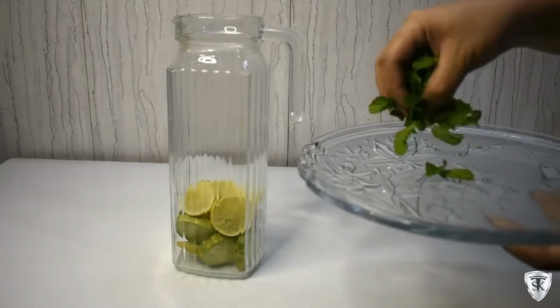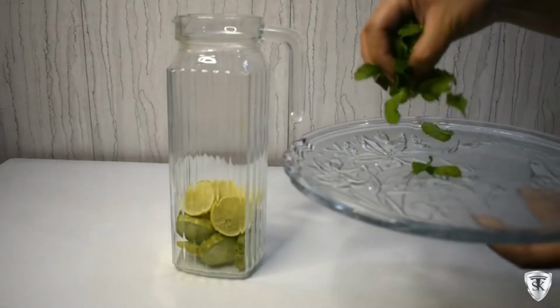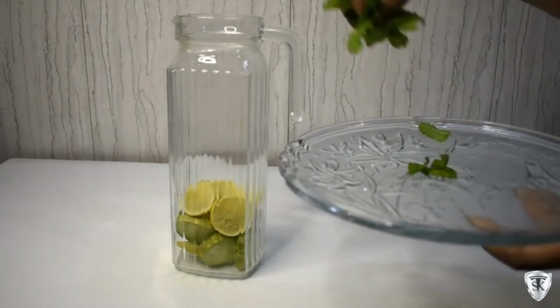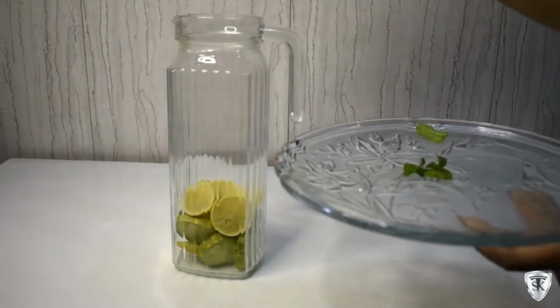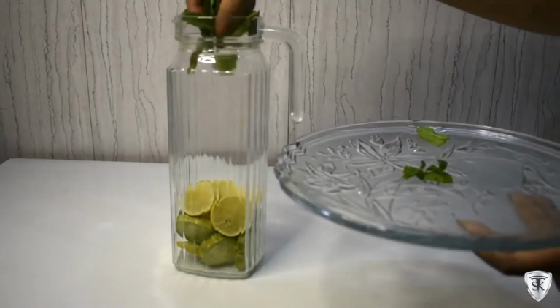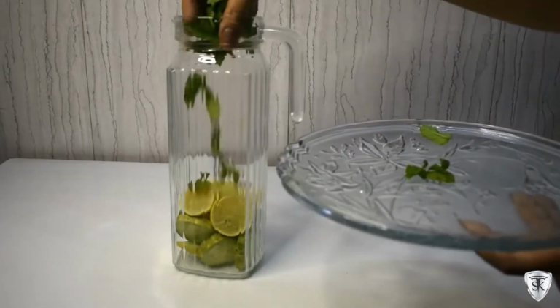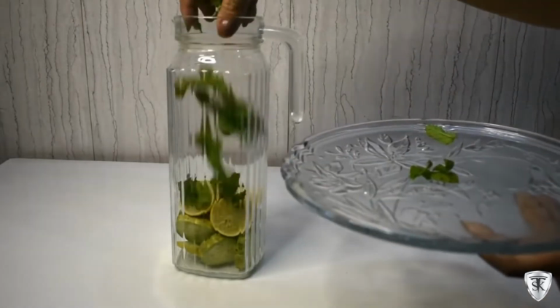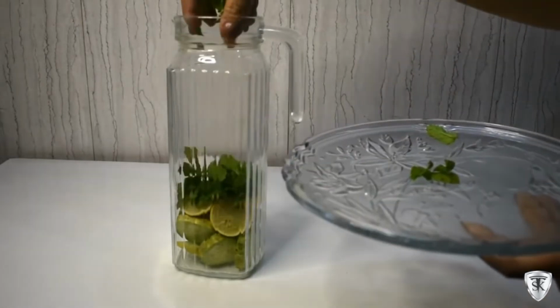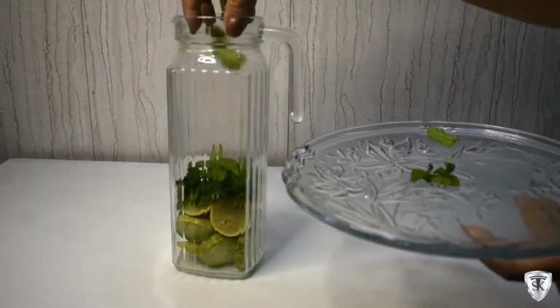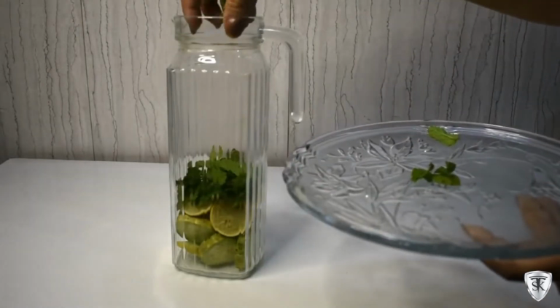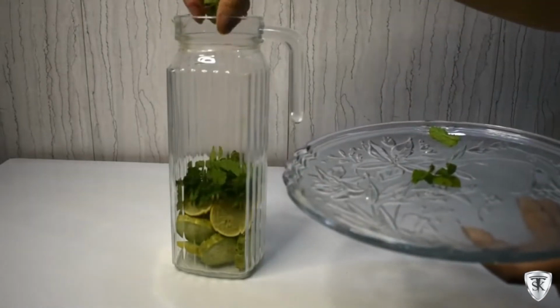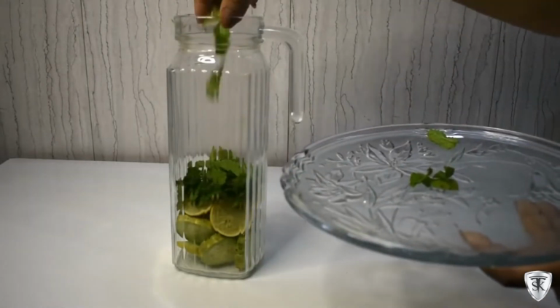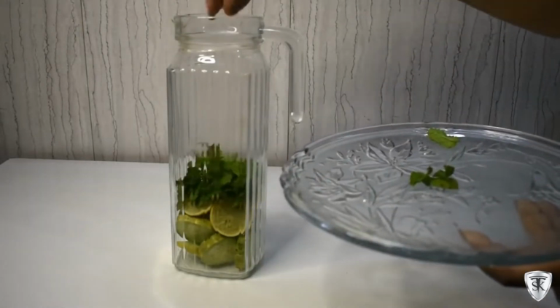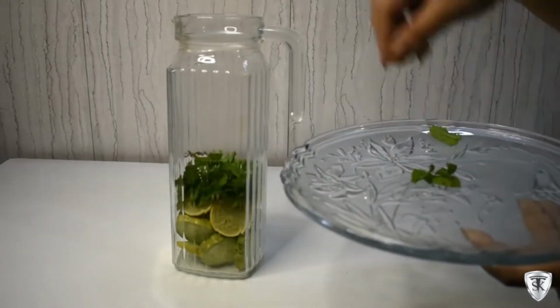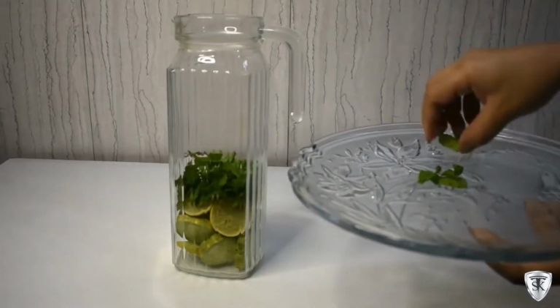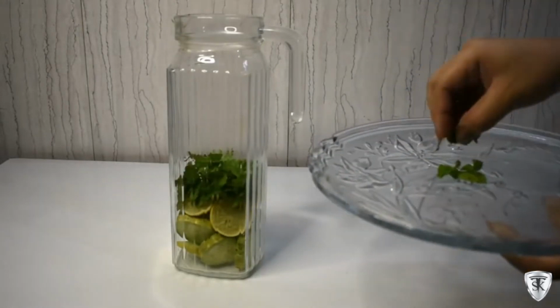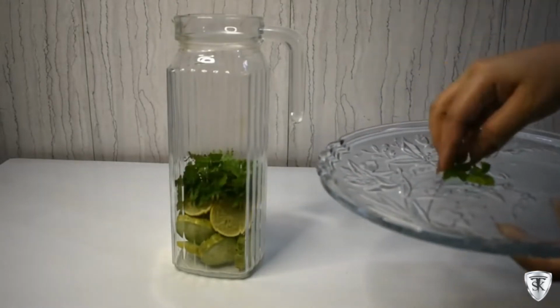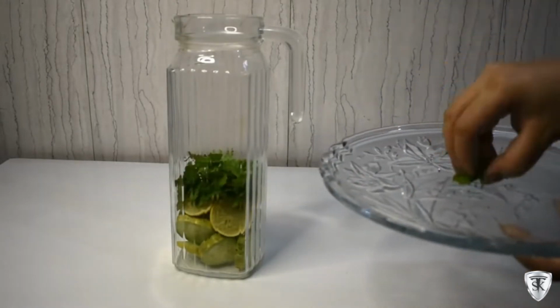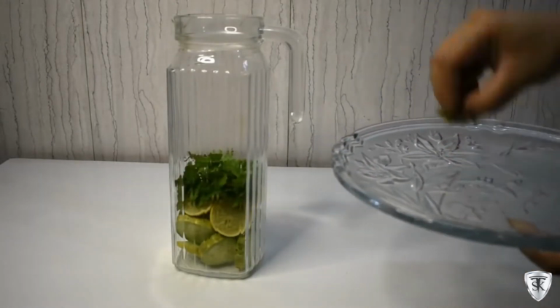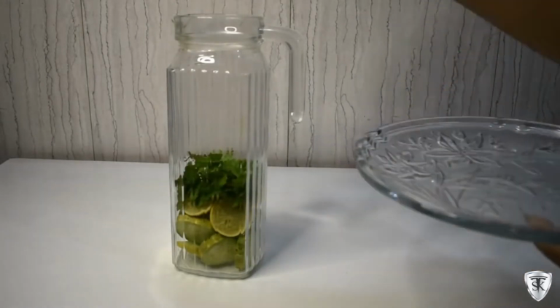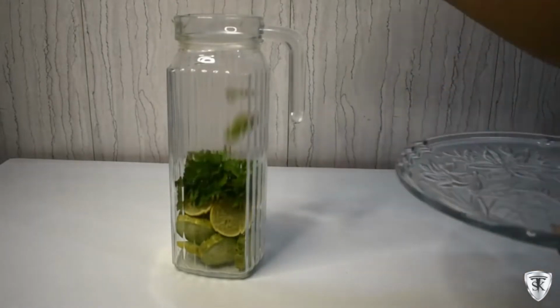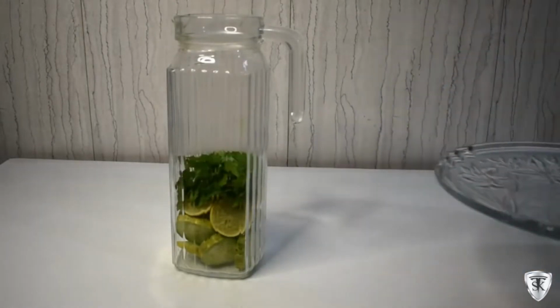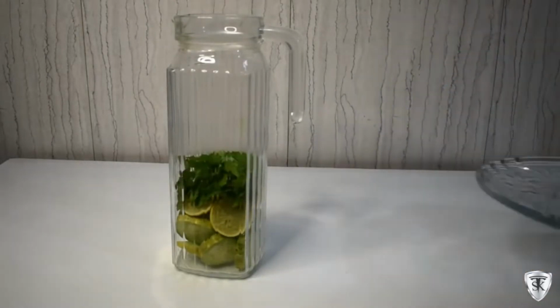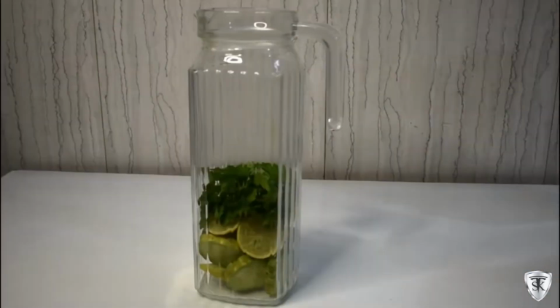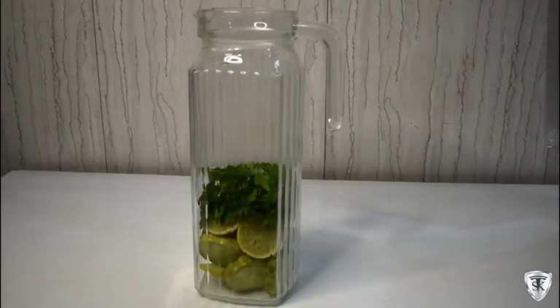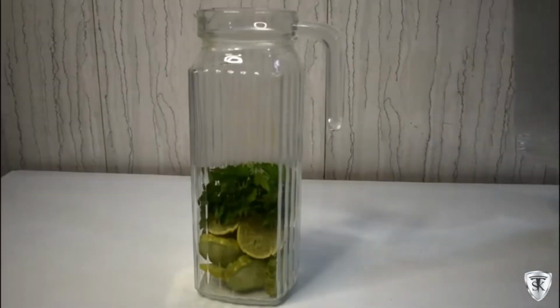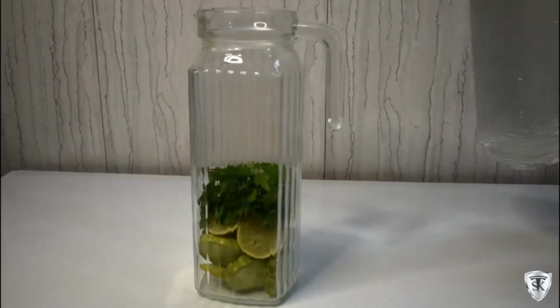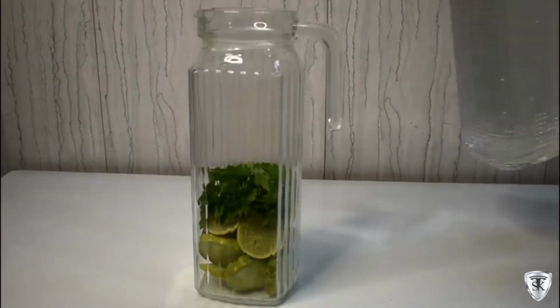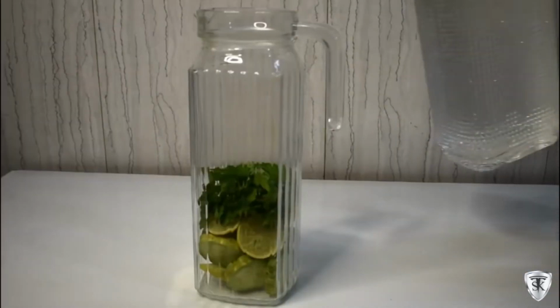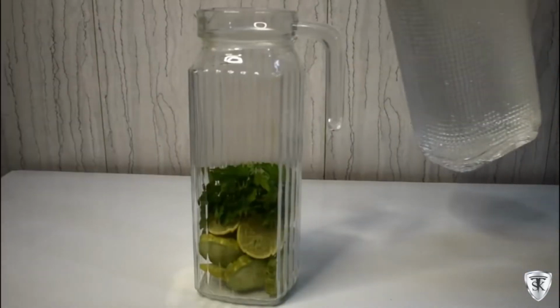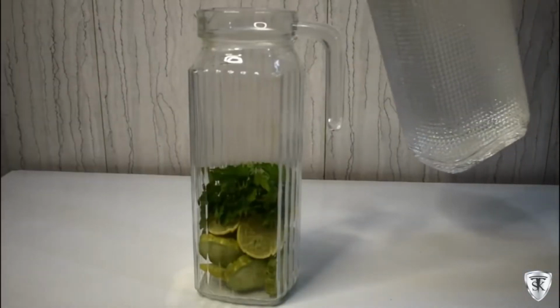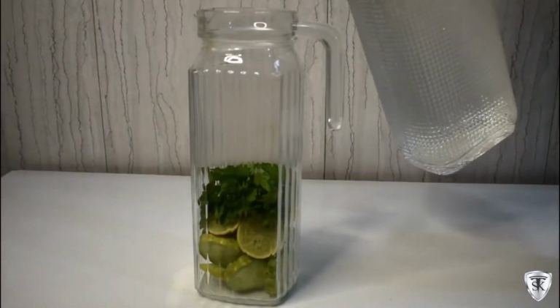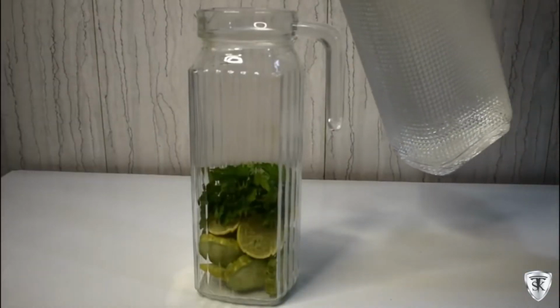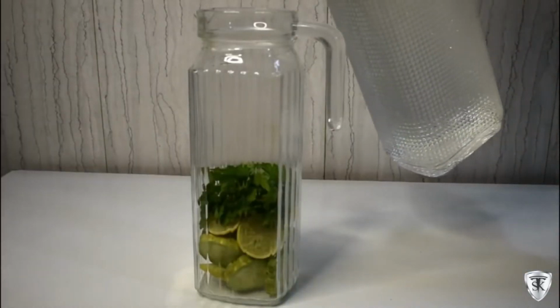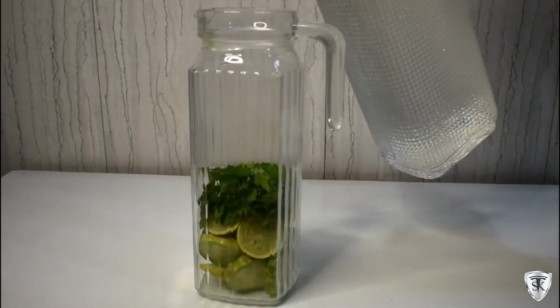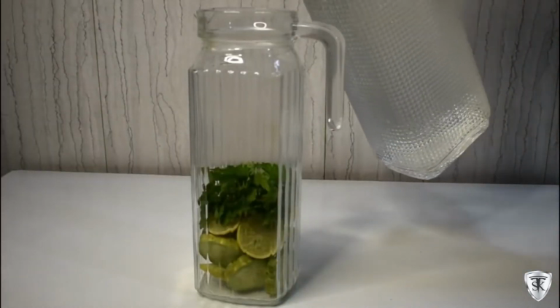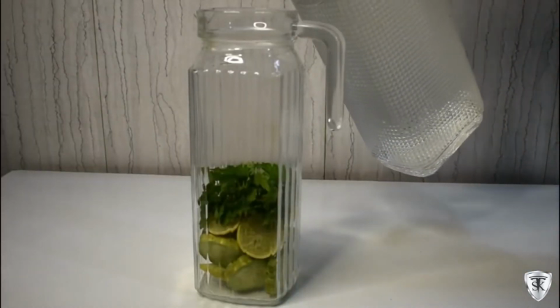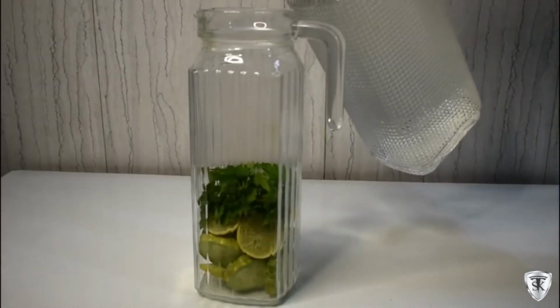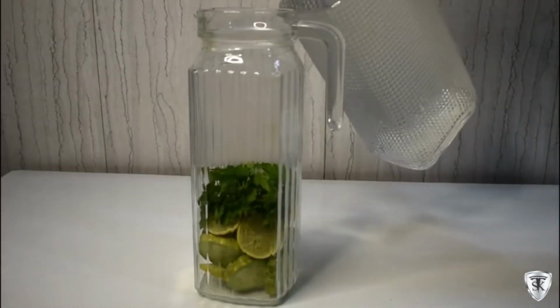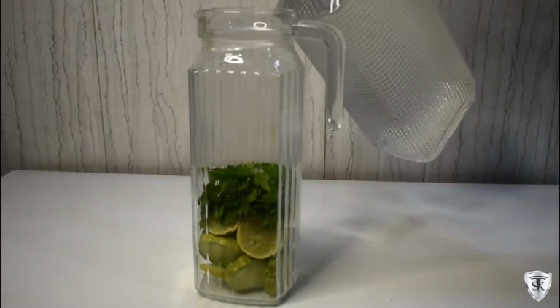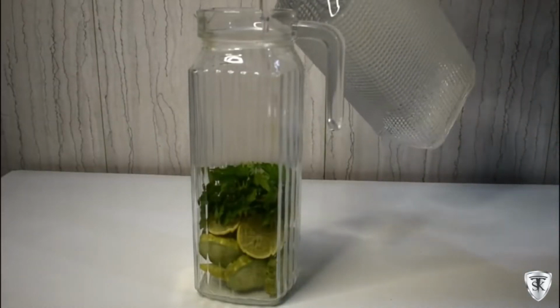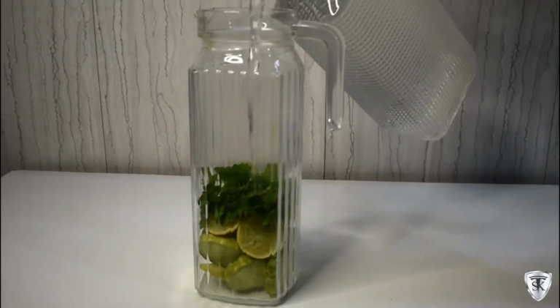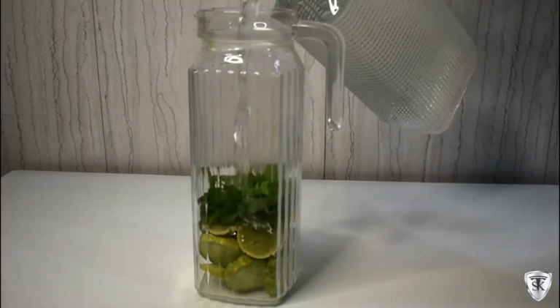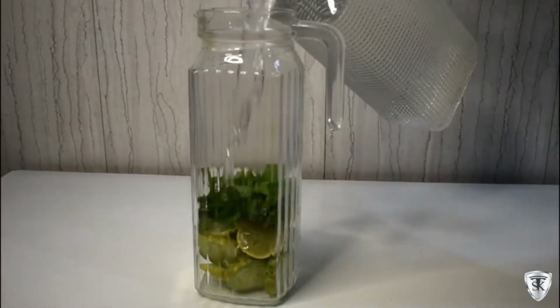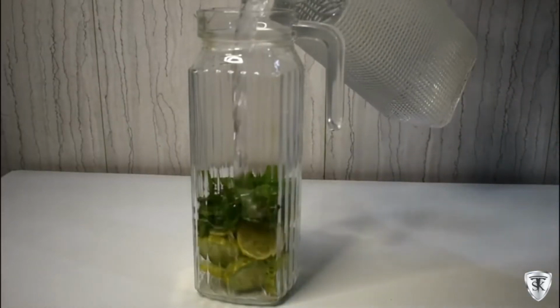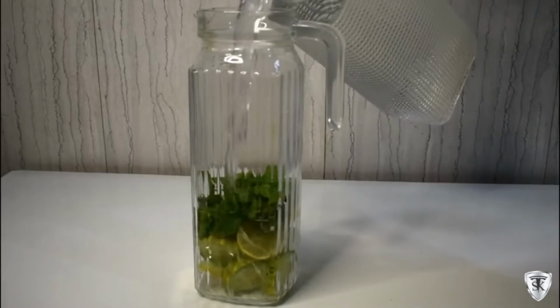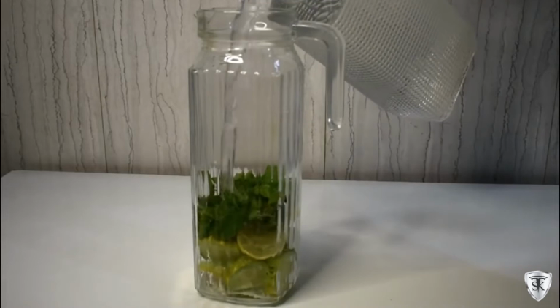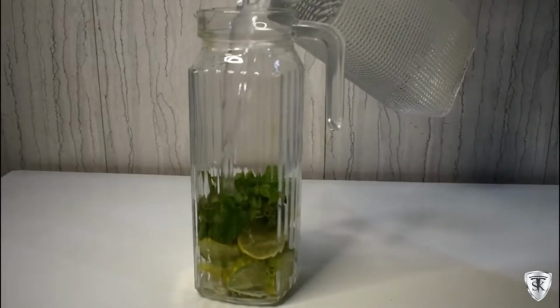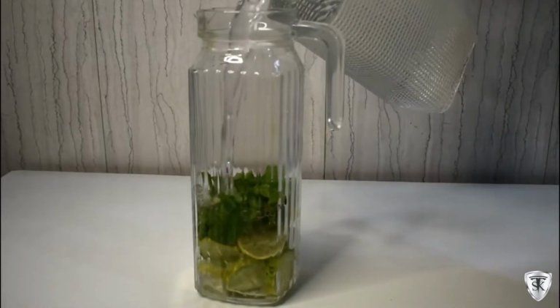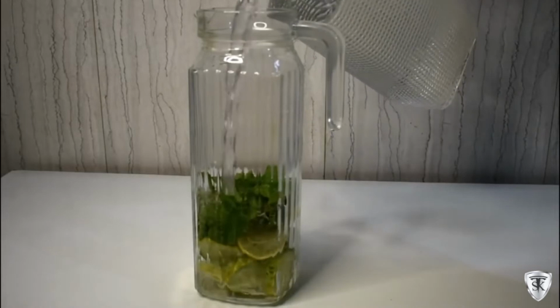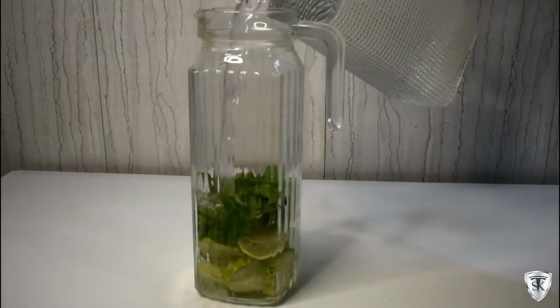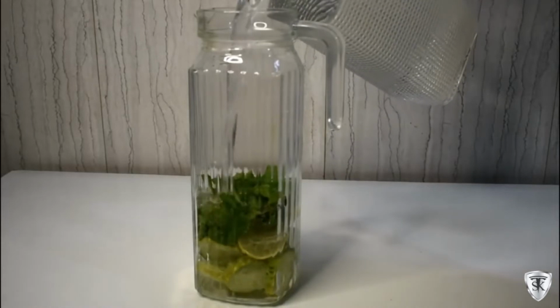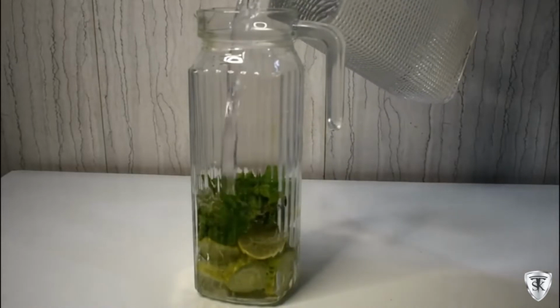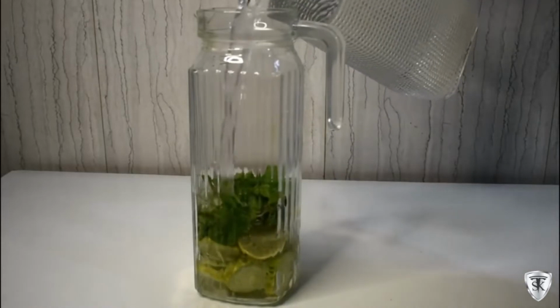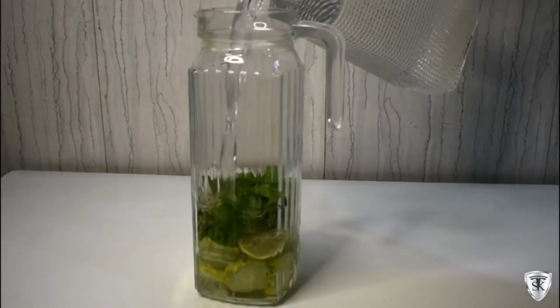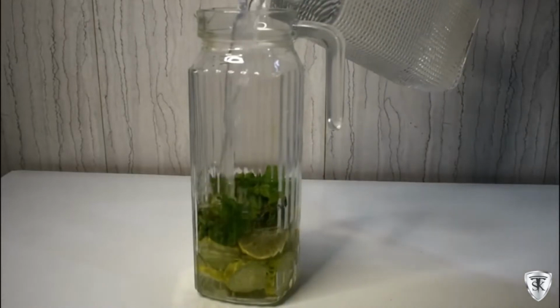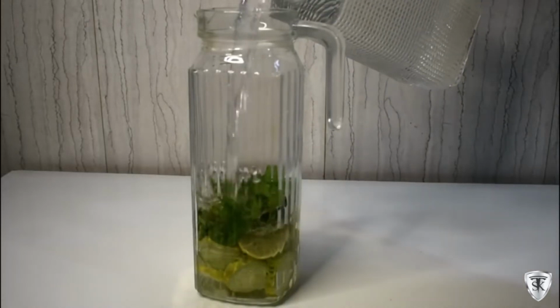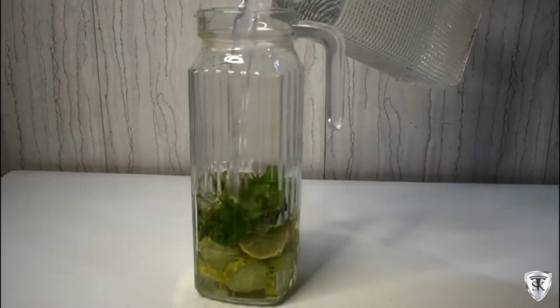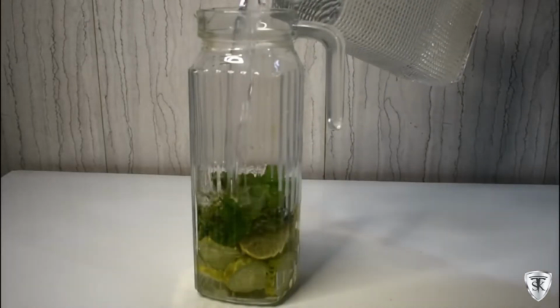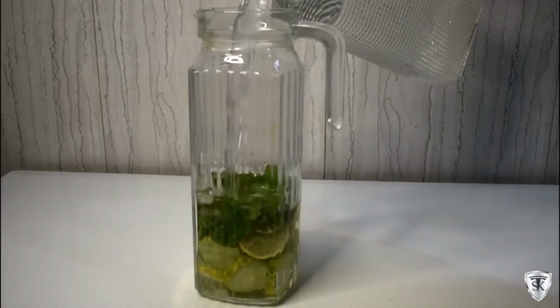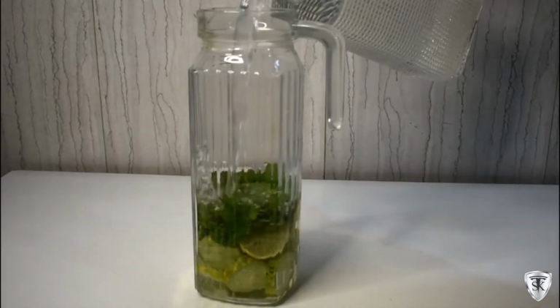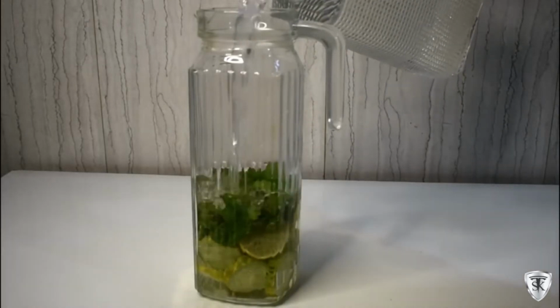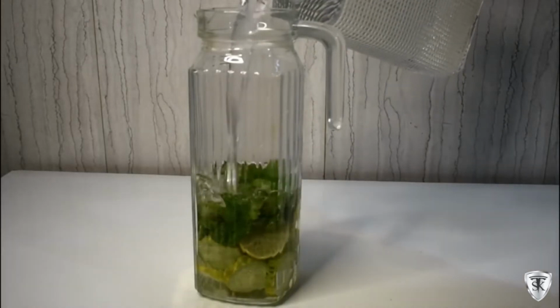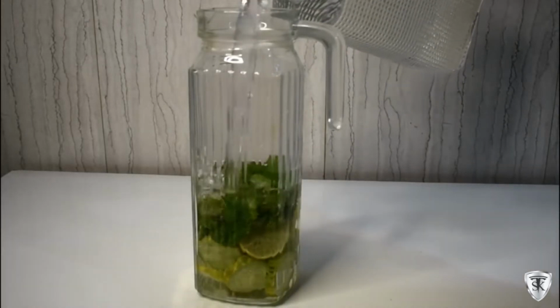This detox water detoxes our body. Lemon is a rich source of vitamin C, it's good for immunity, it improves digestion, it makes skin glowing, and it's superb for weight loss.